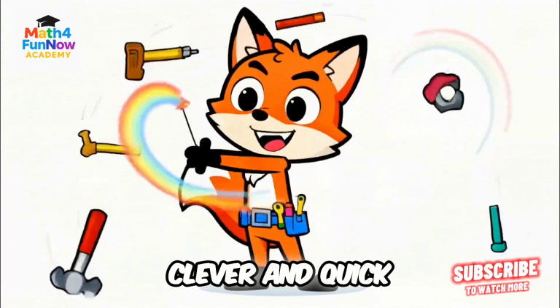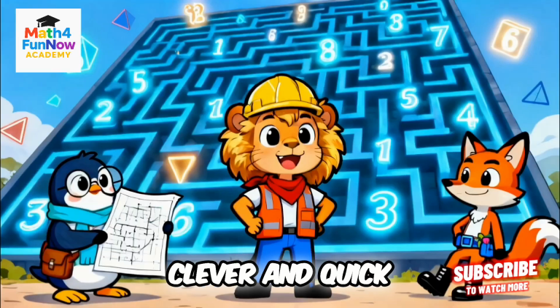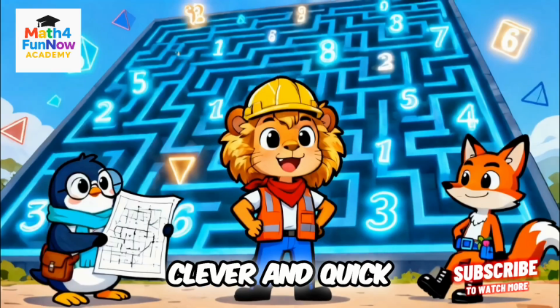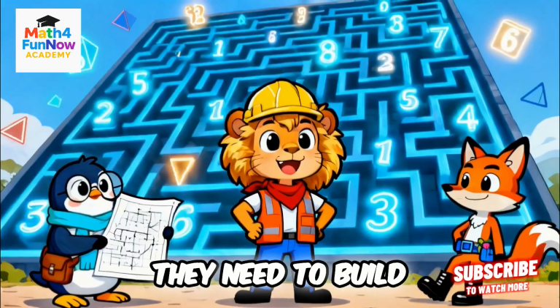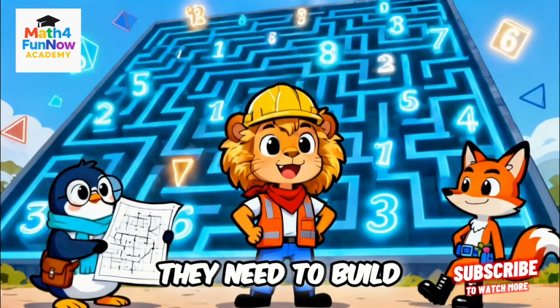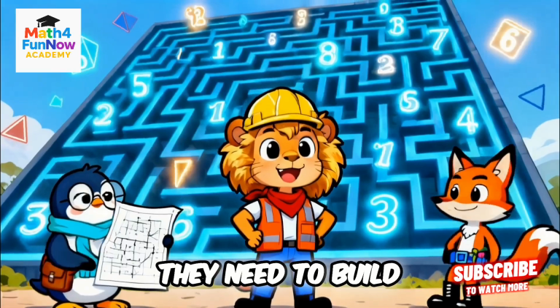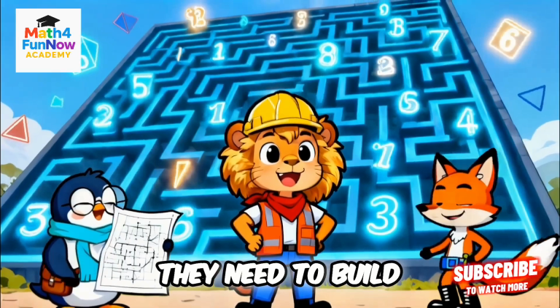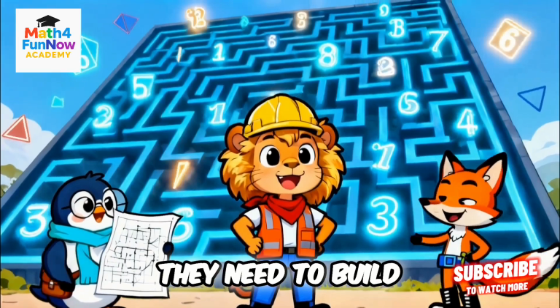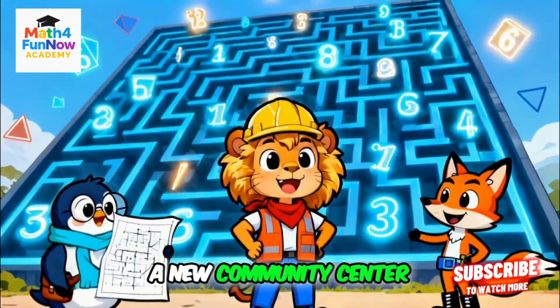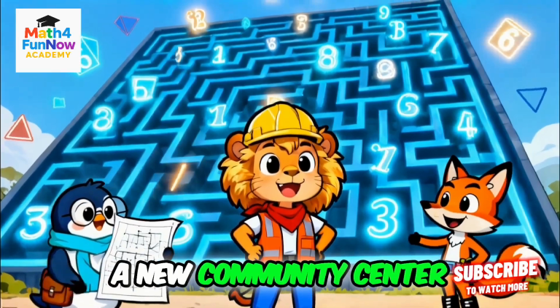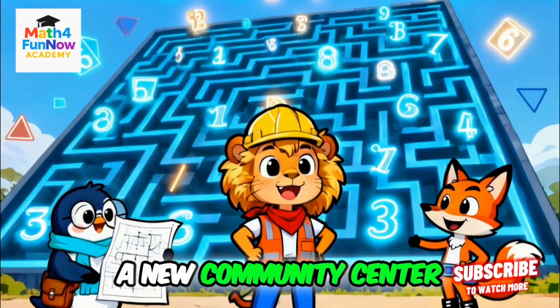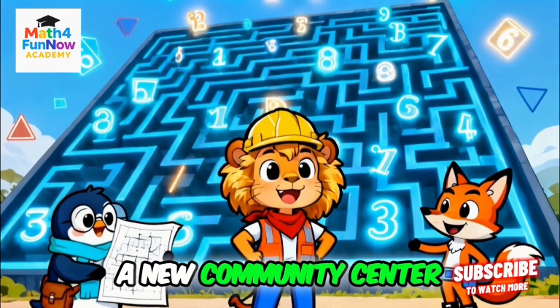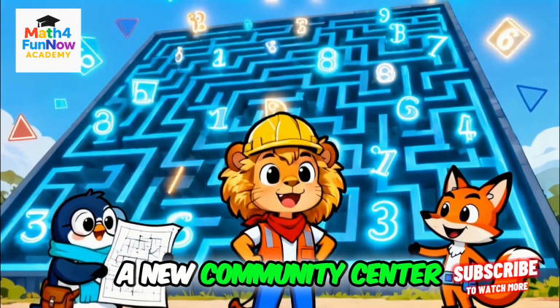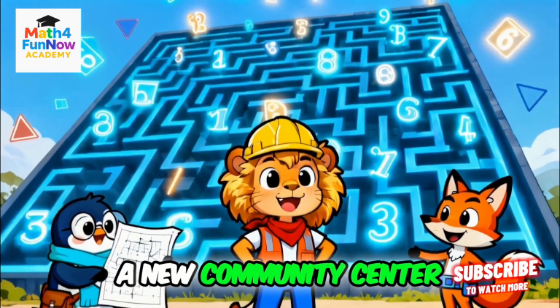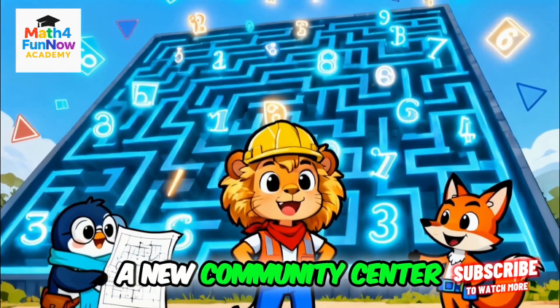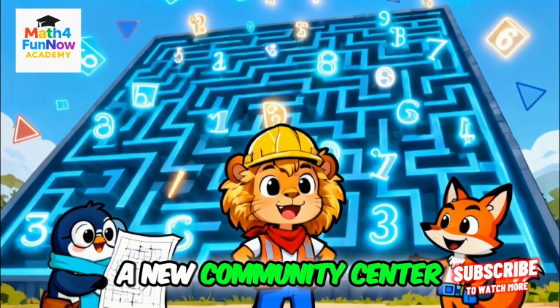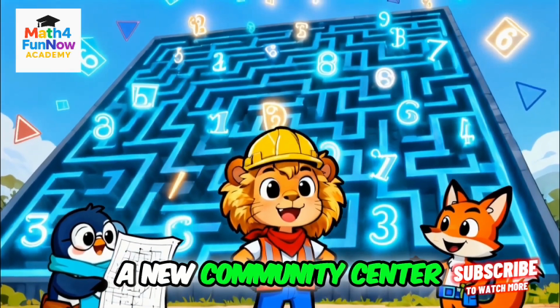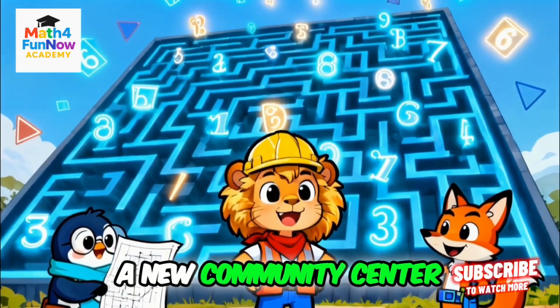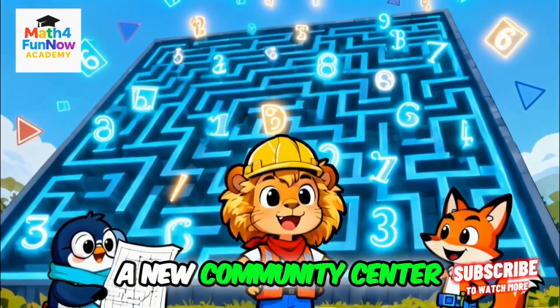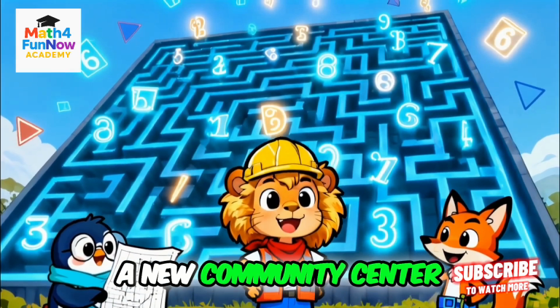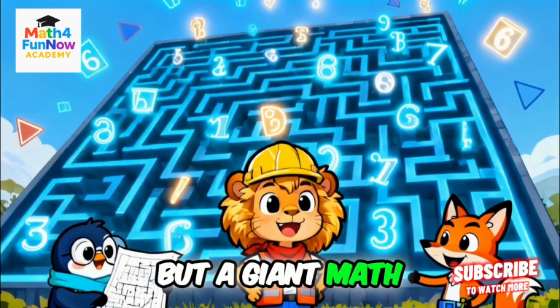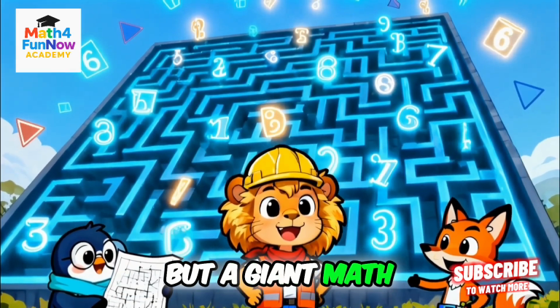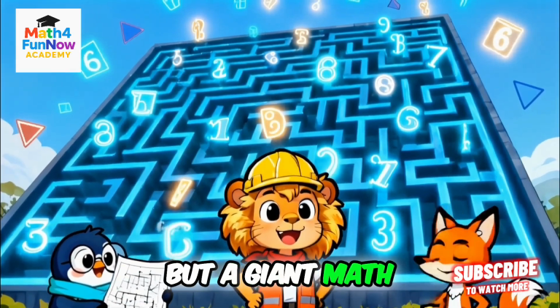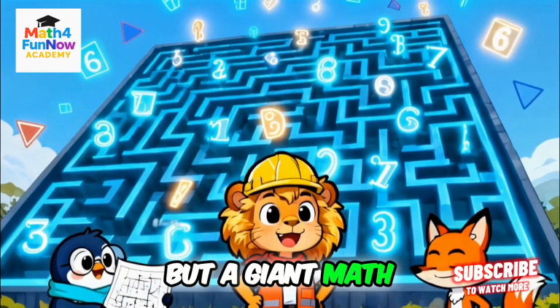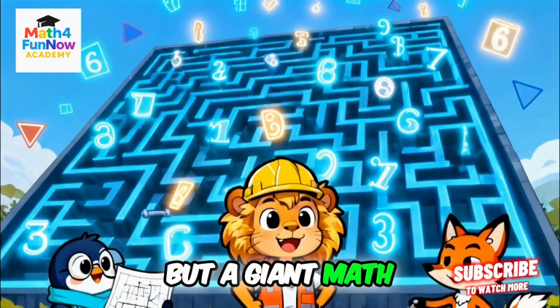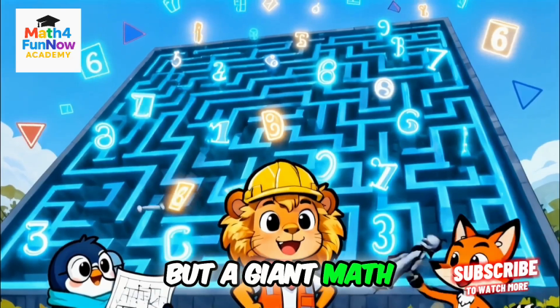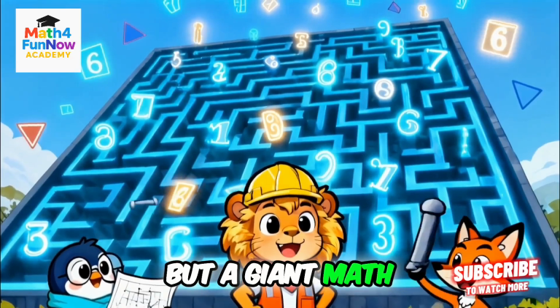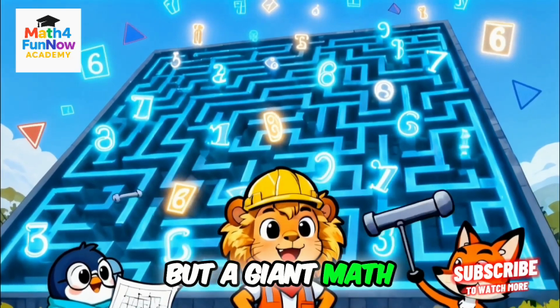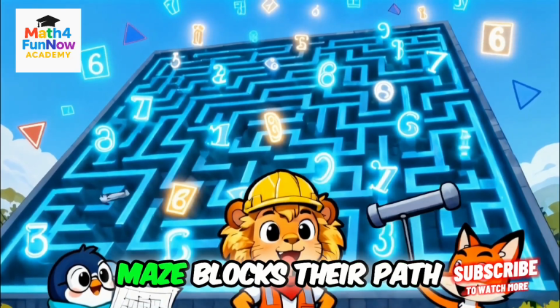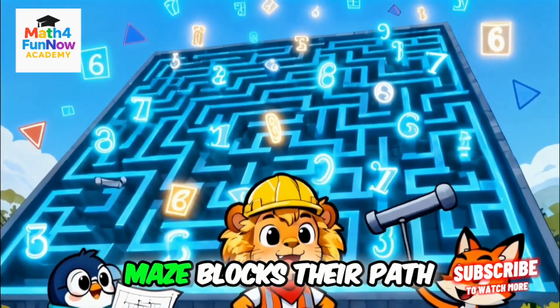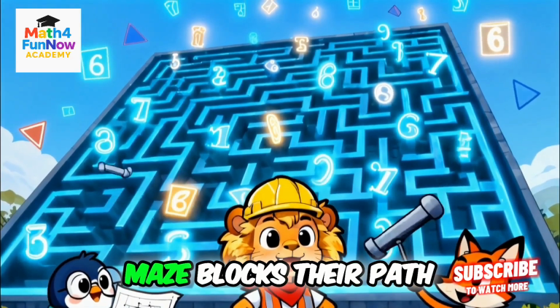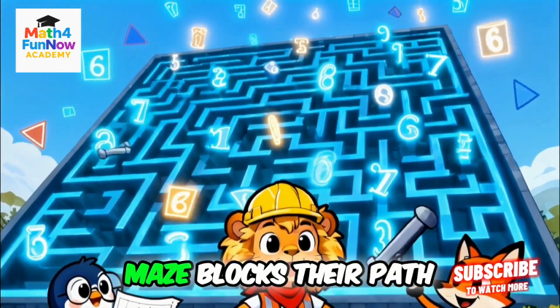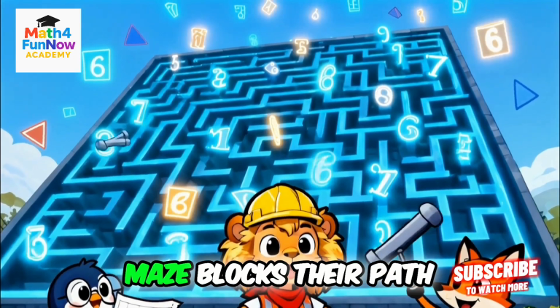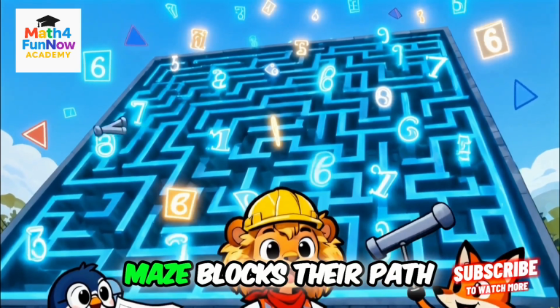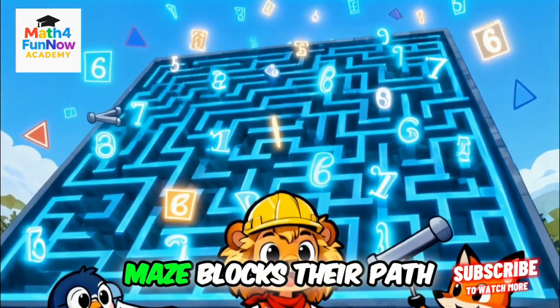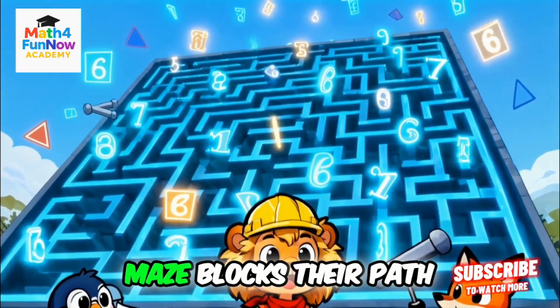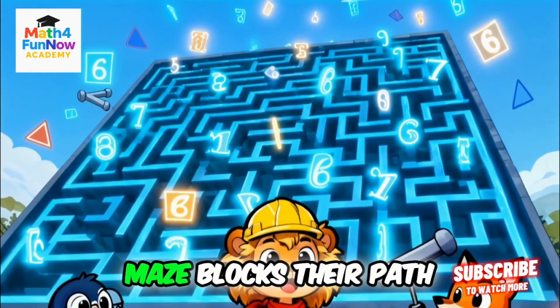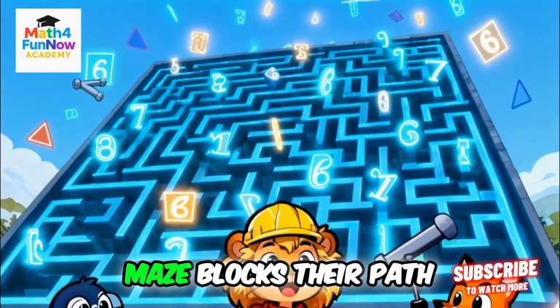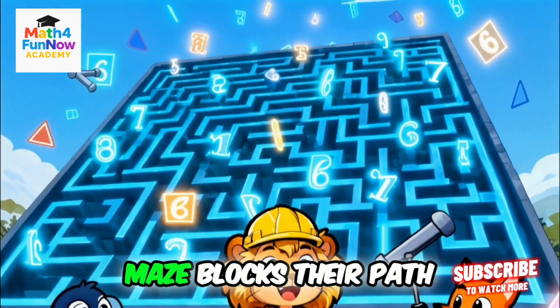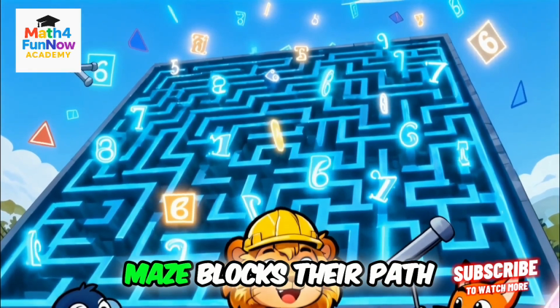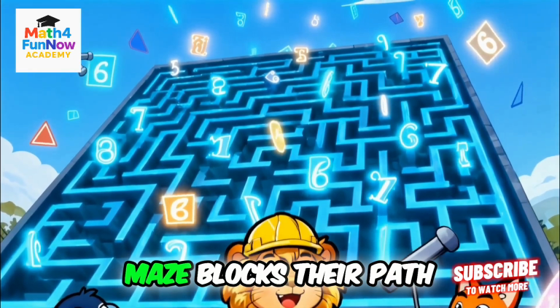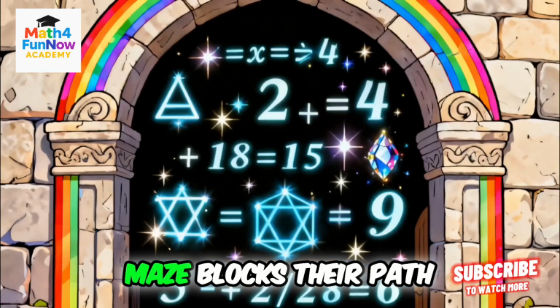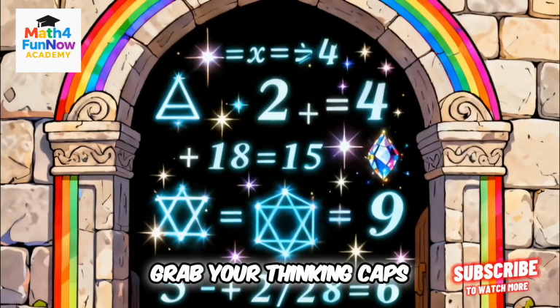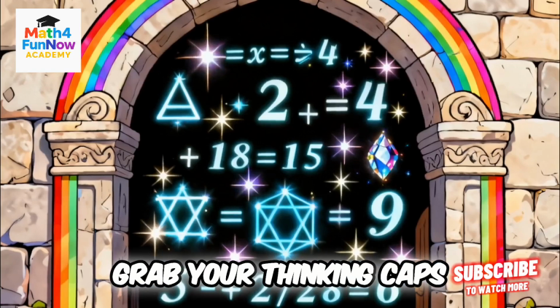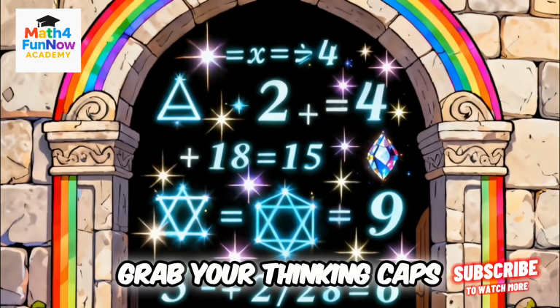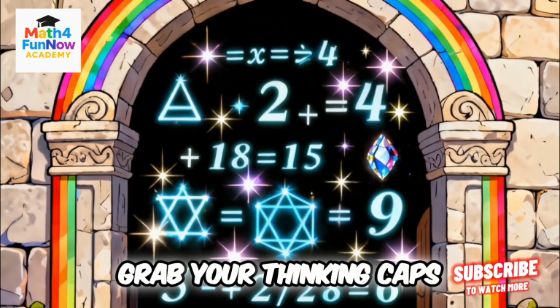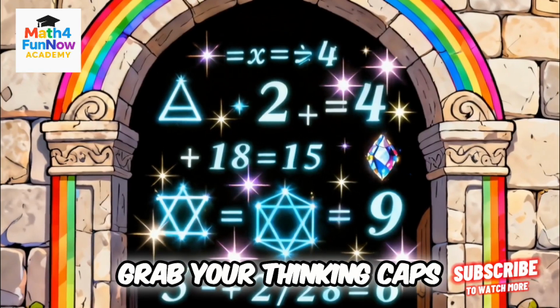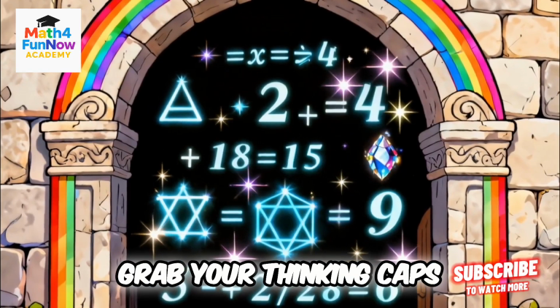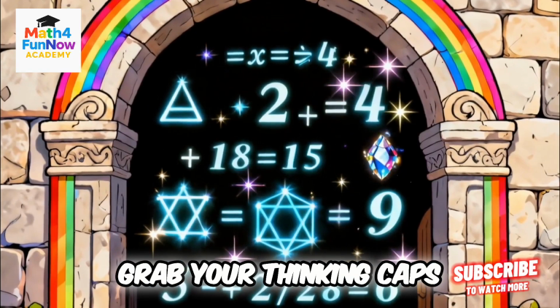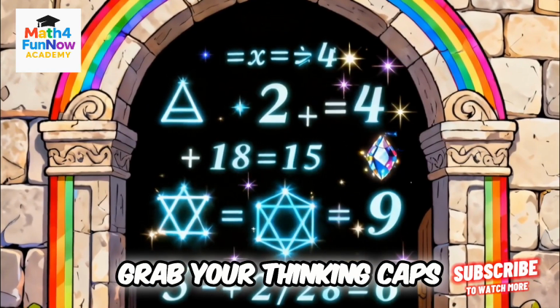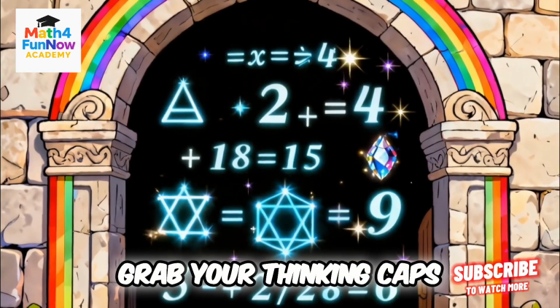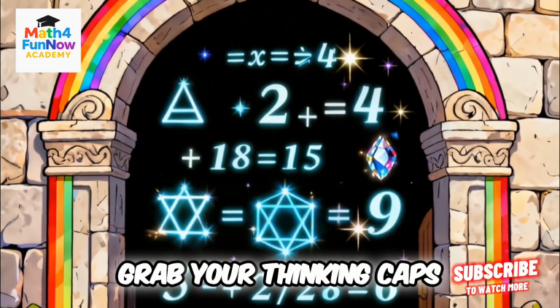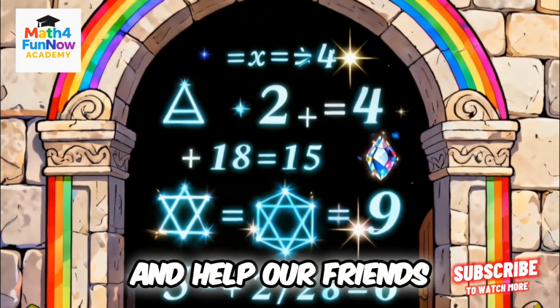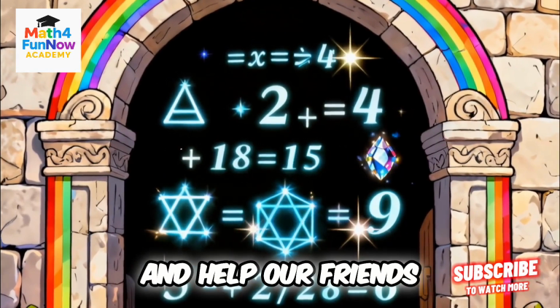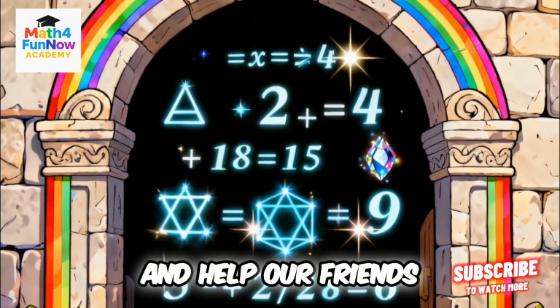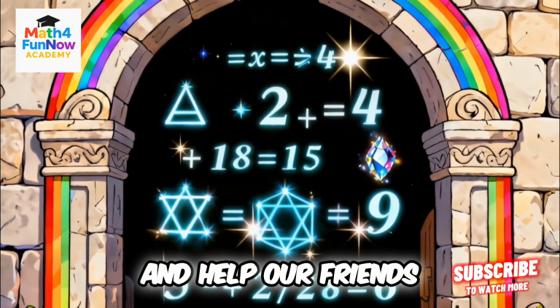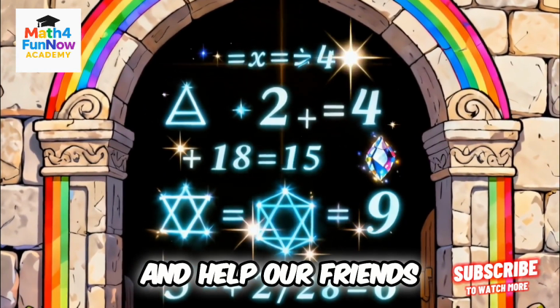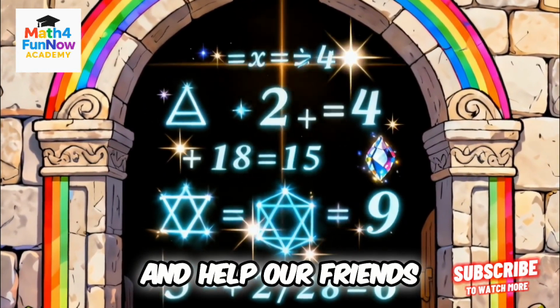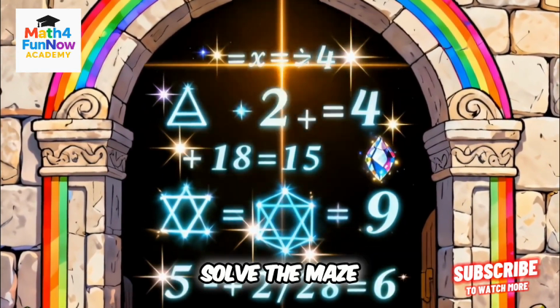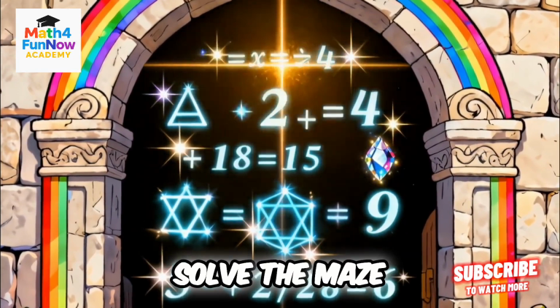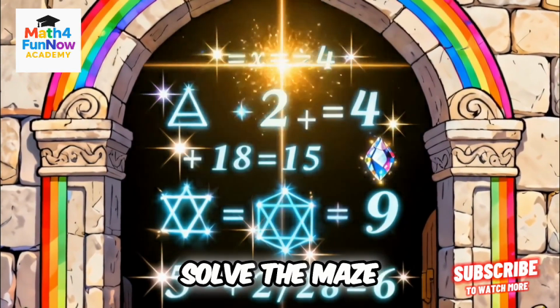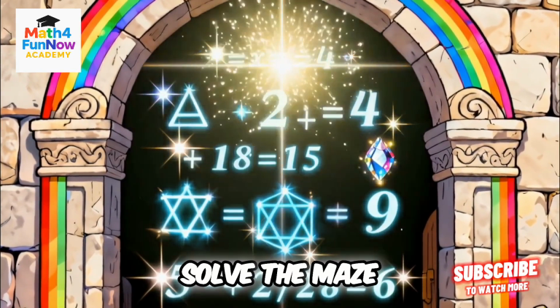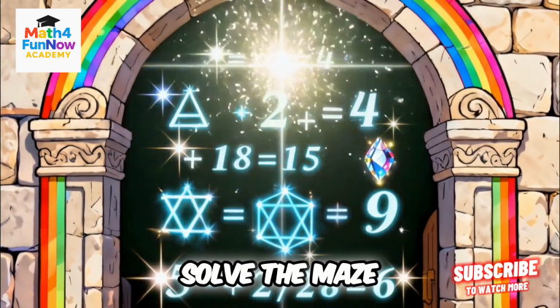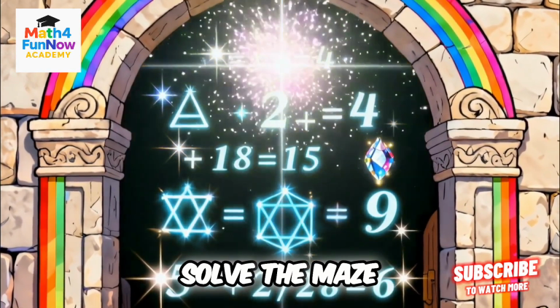They need to build a new community center, but a giant math maze blocks their path. Grab your thinking caps and help our friends solve the maze.